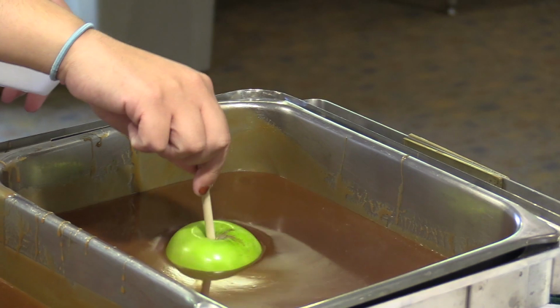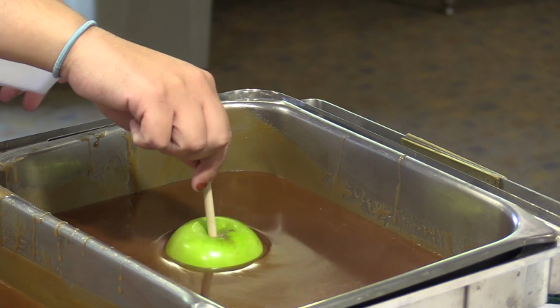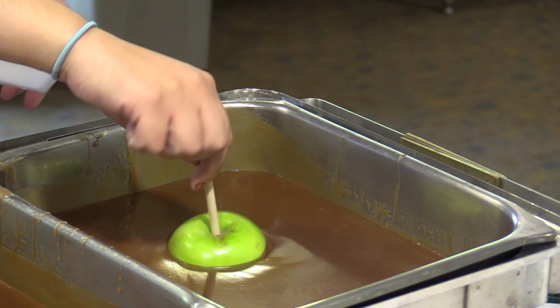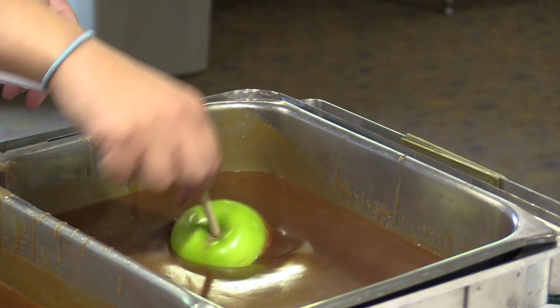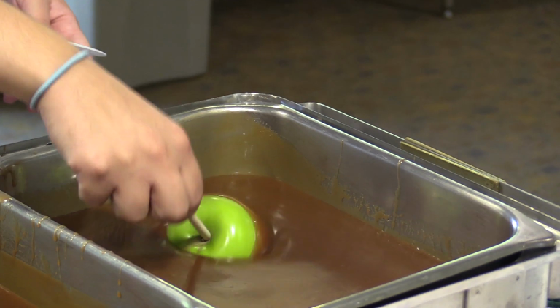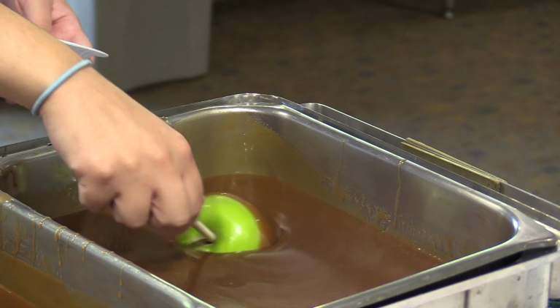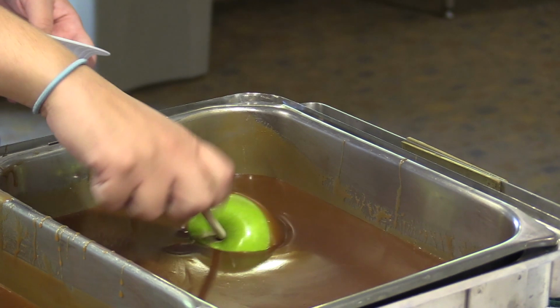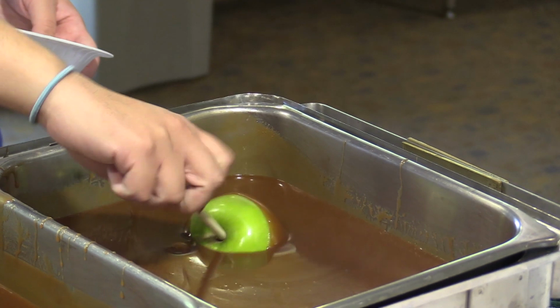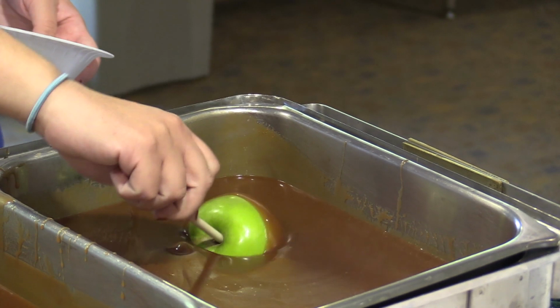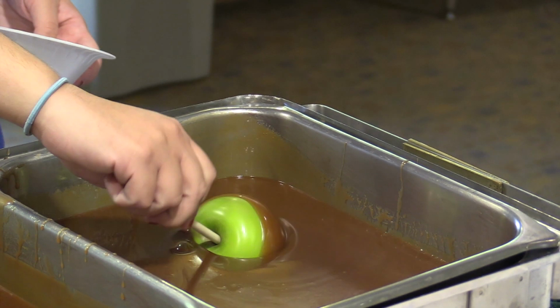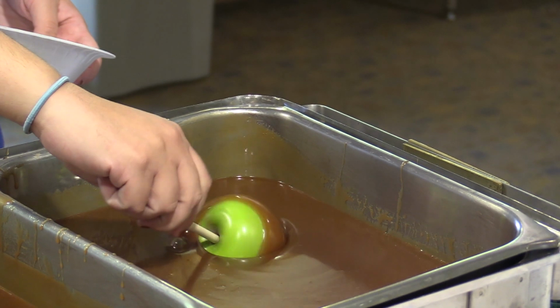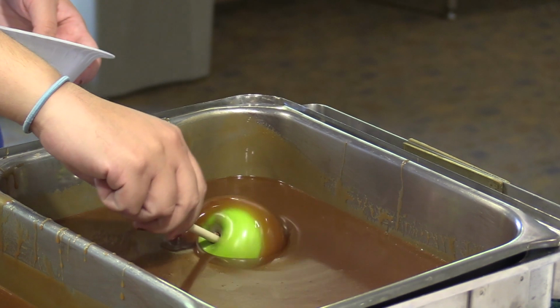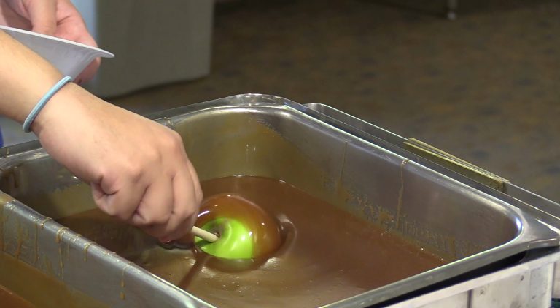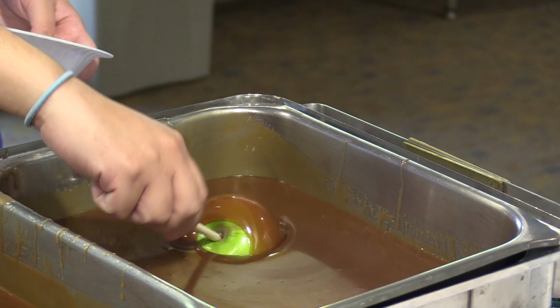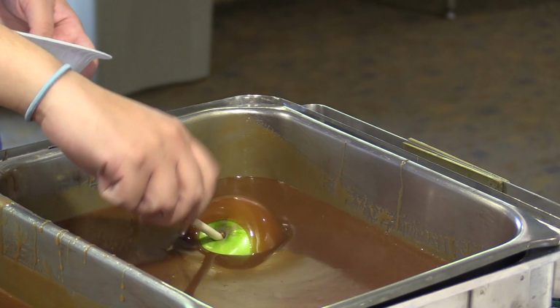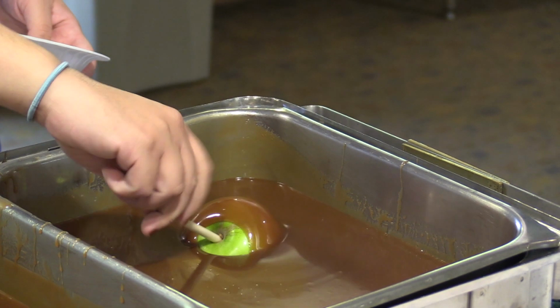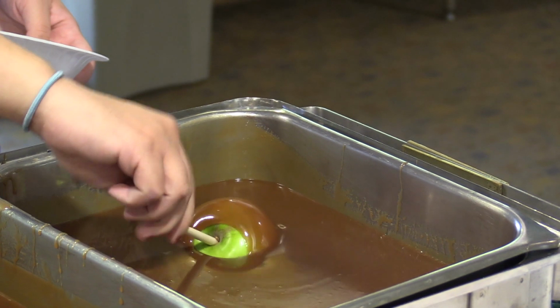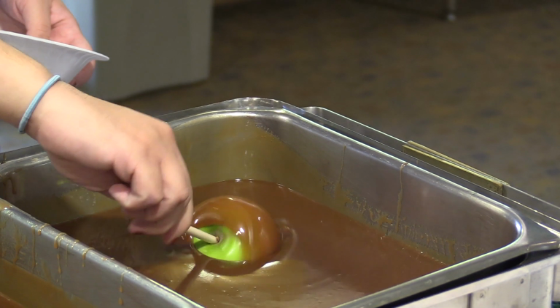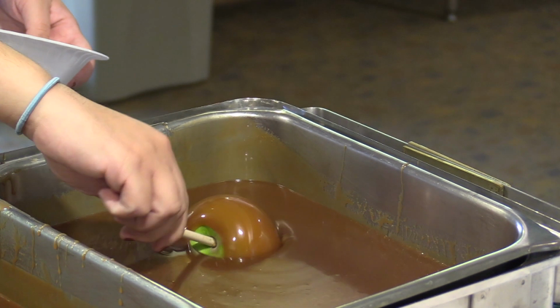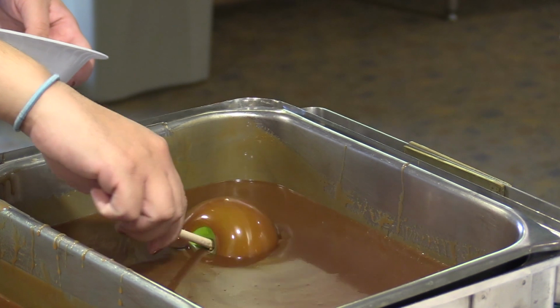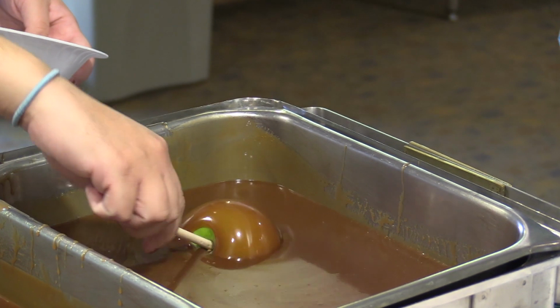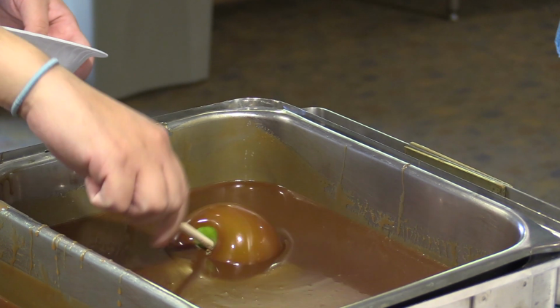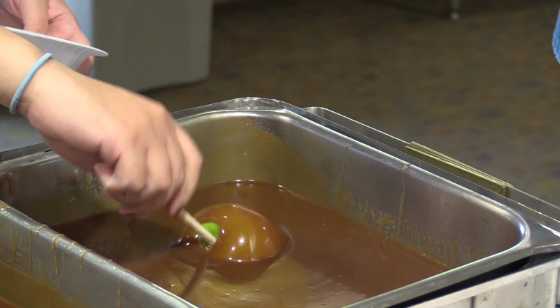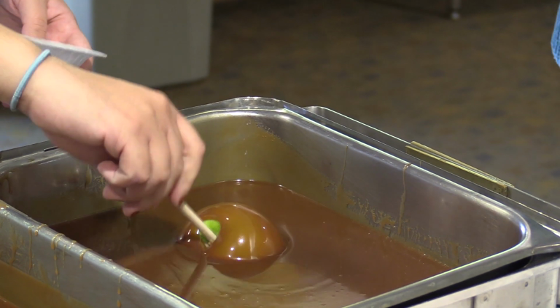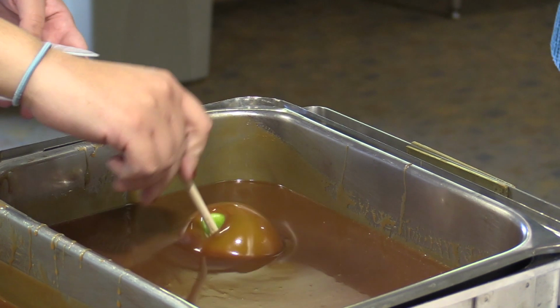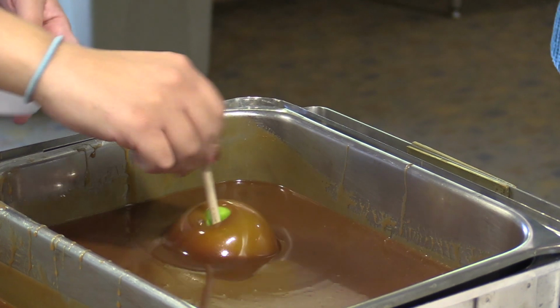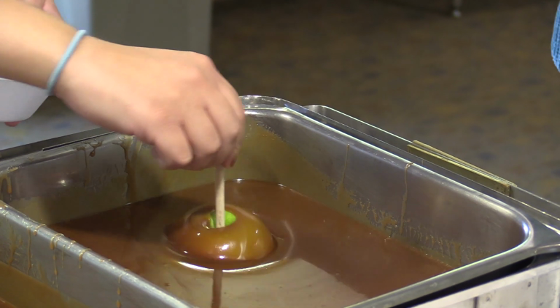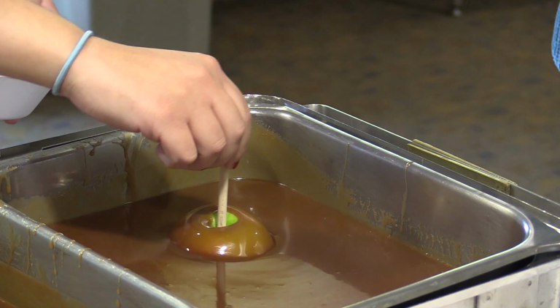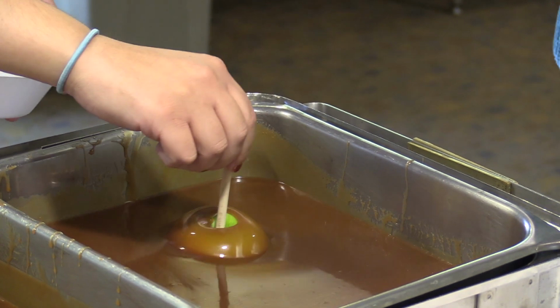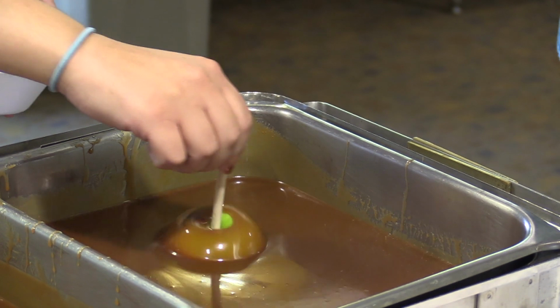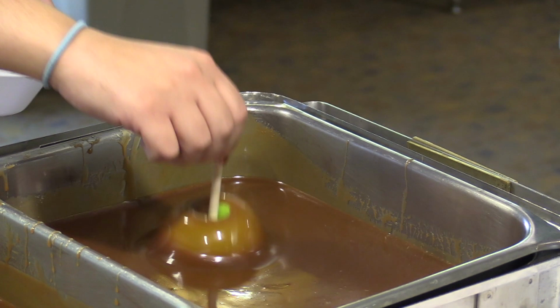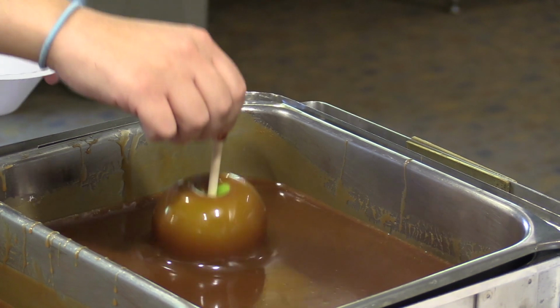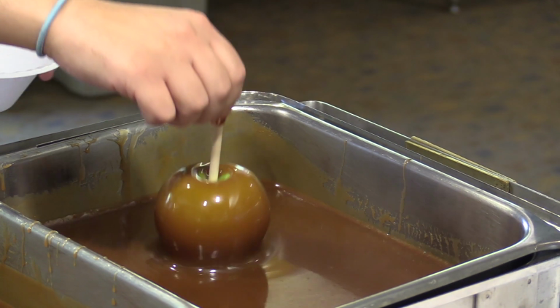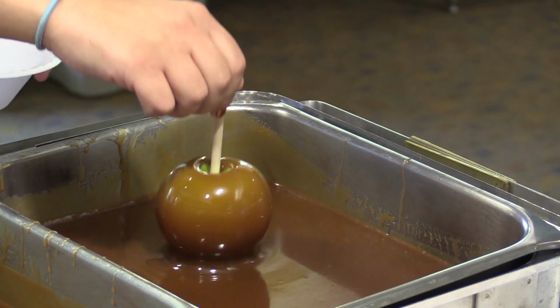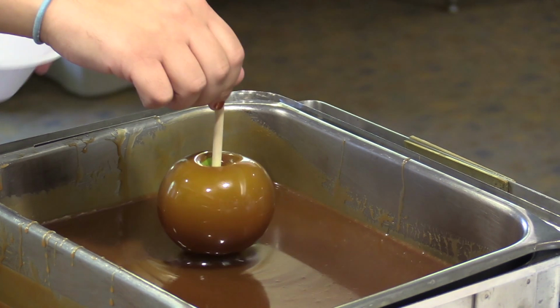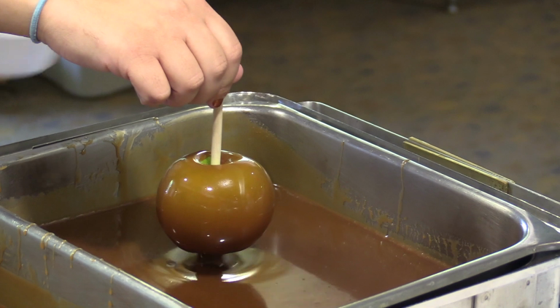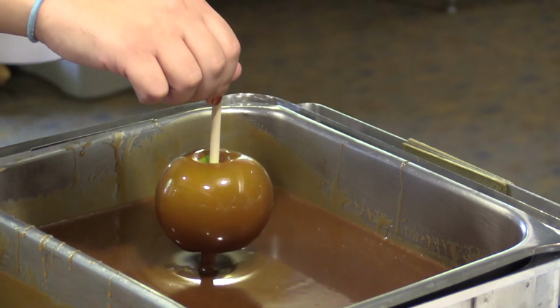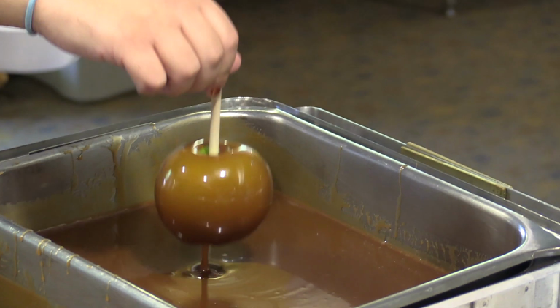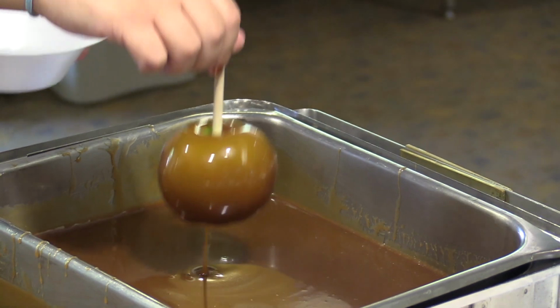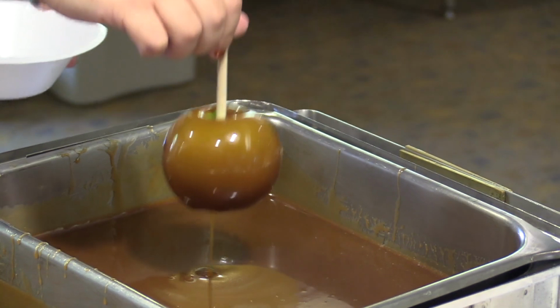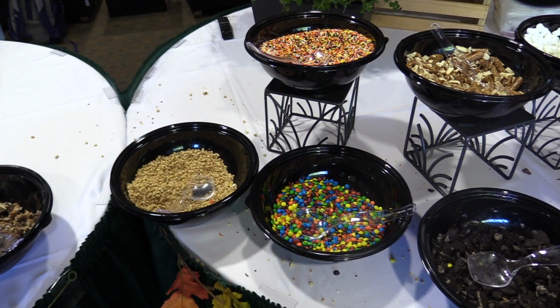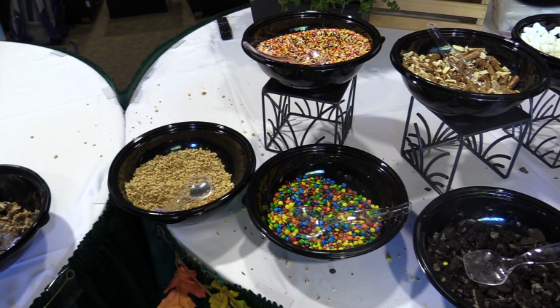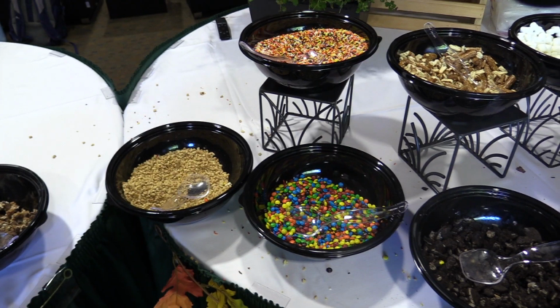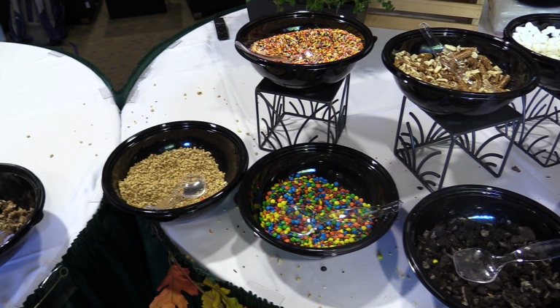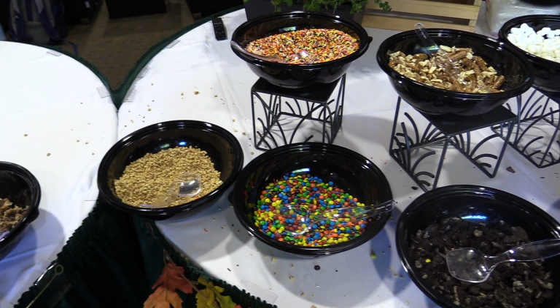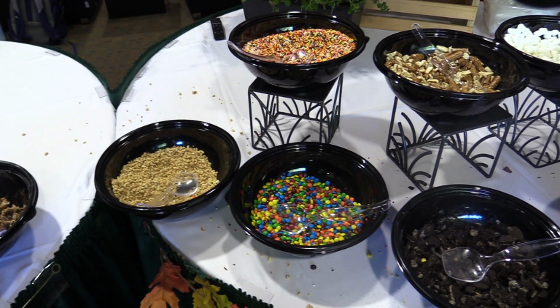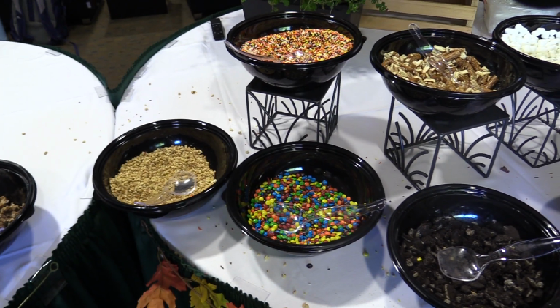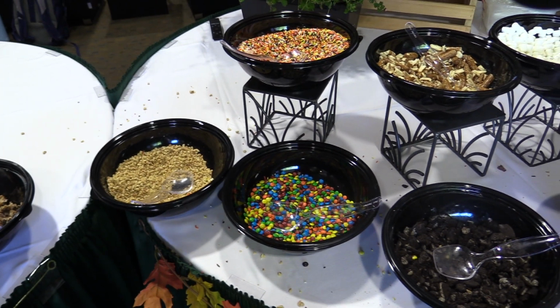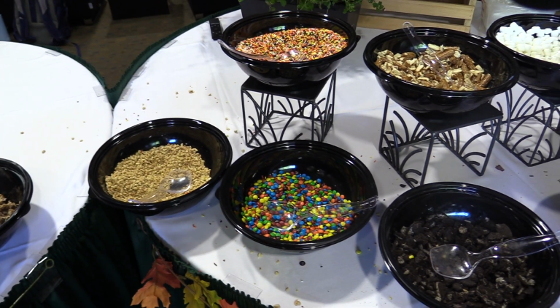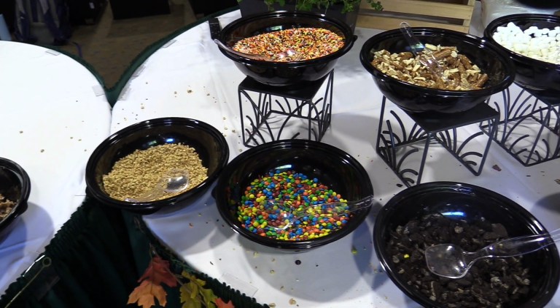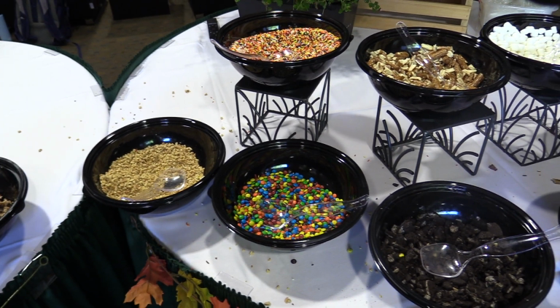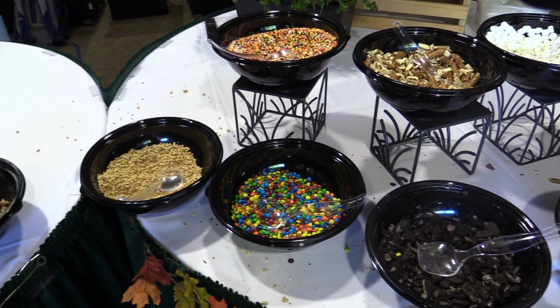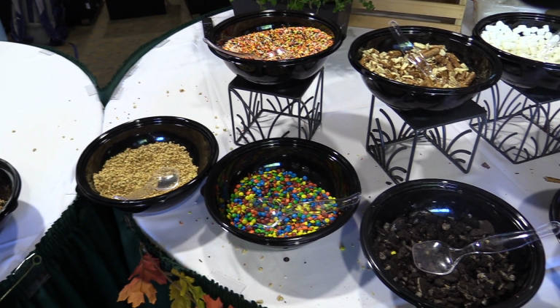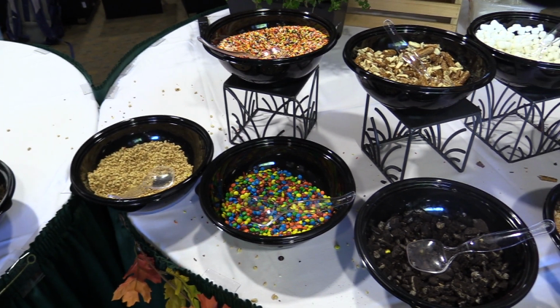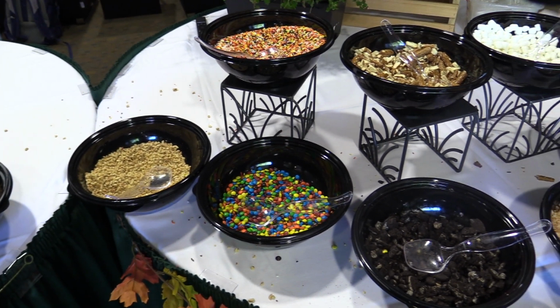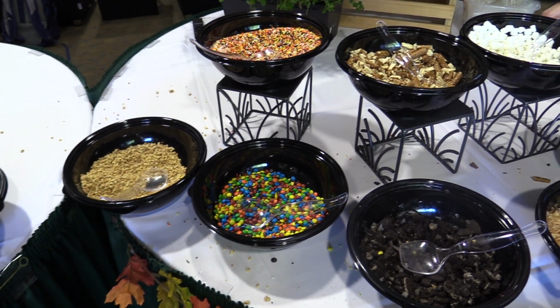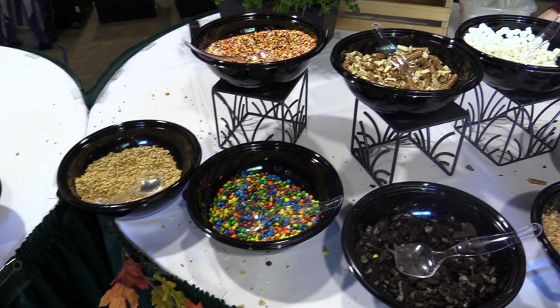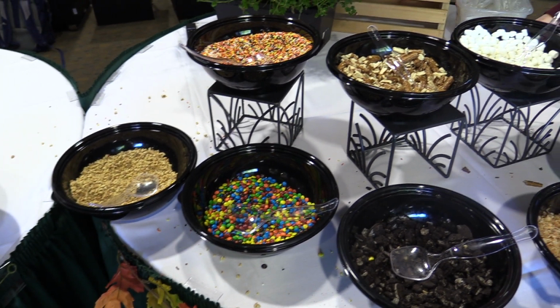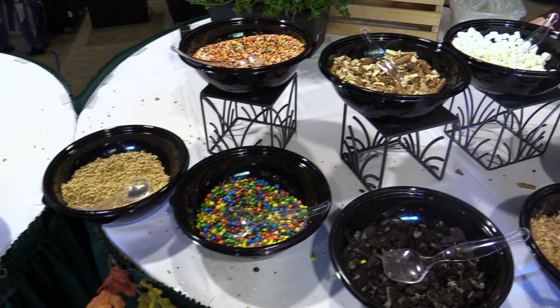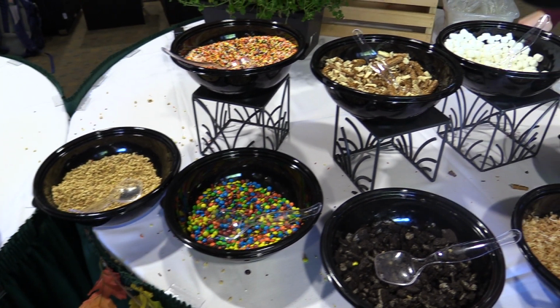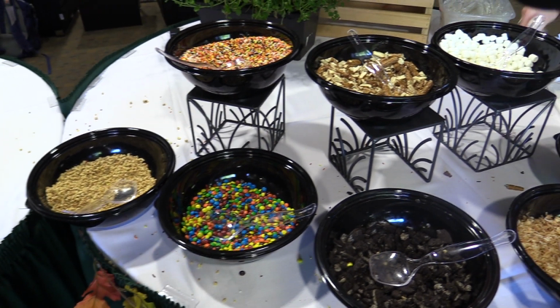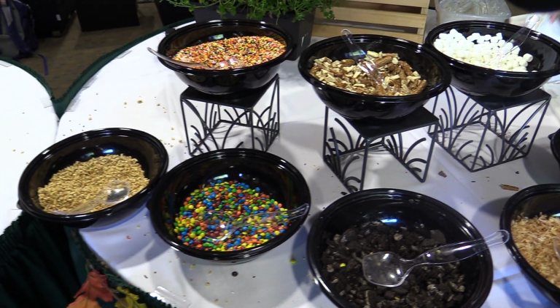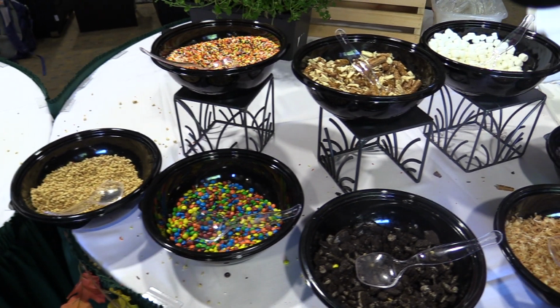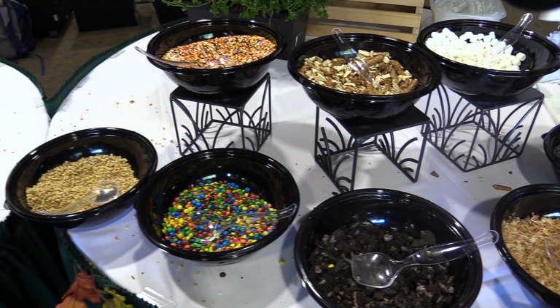Students were able to grab an apple, dip it in hot caramel sauce, and choose from a number of different toppings, from sprinkles to crushed up Oreos.